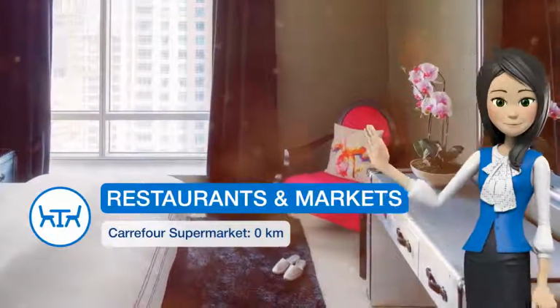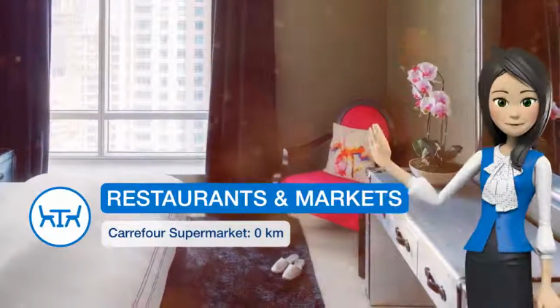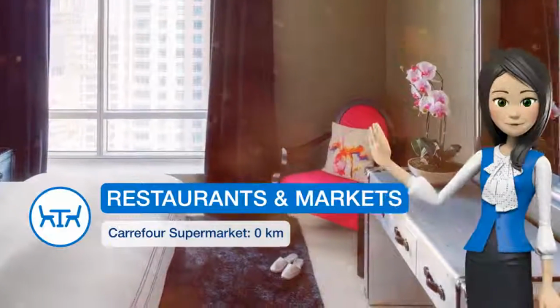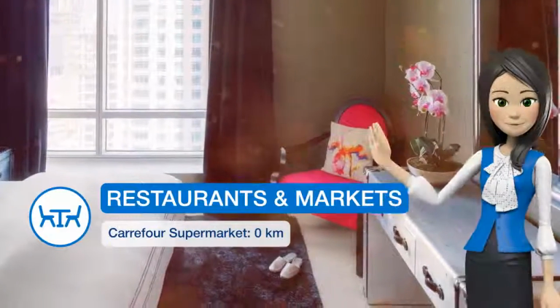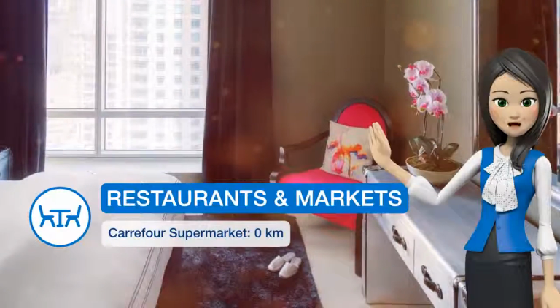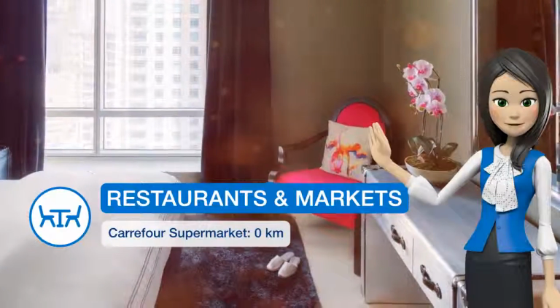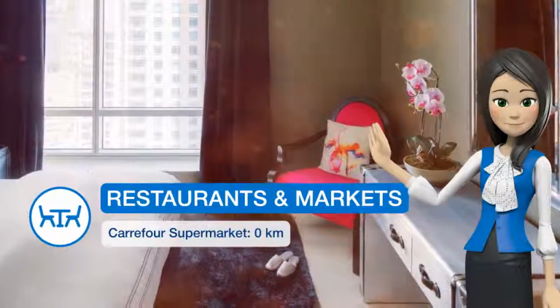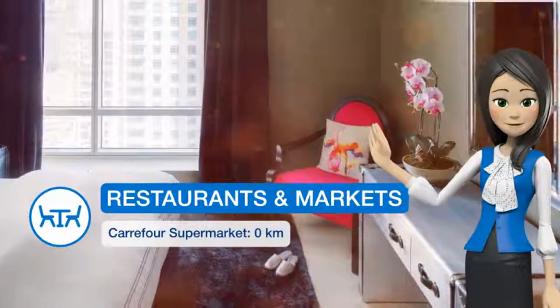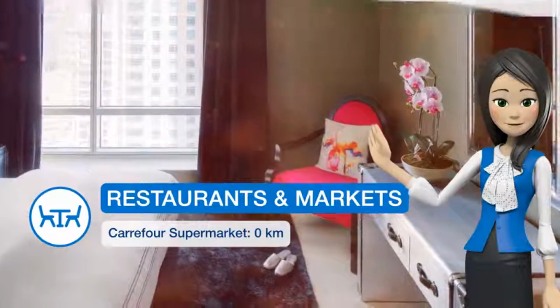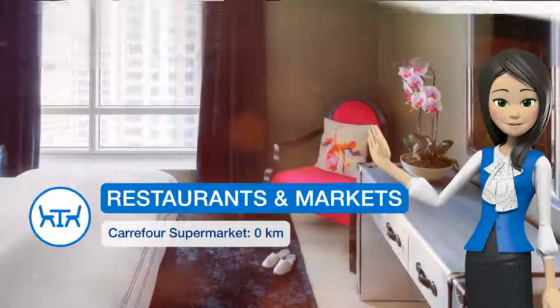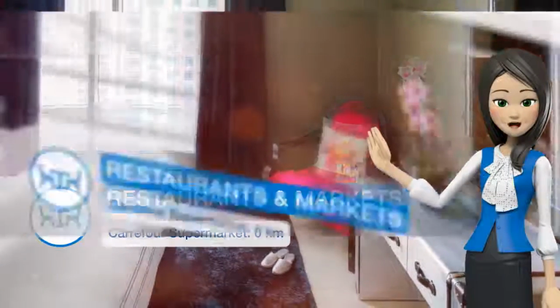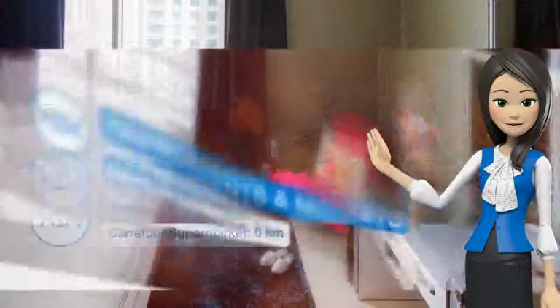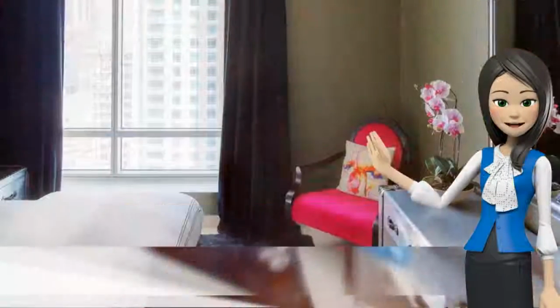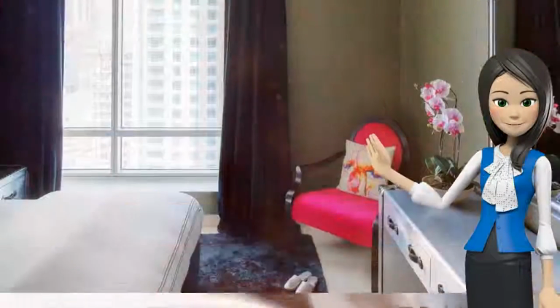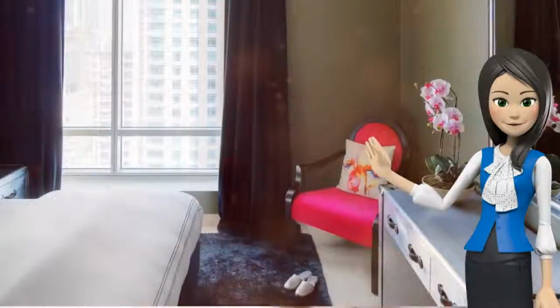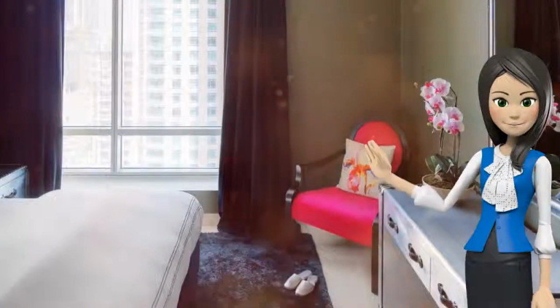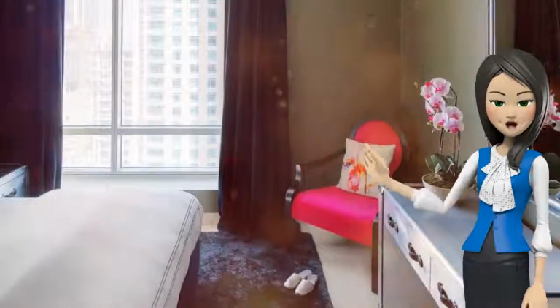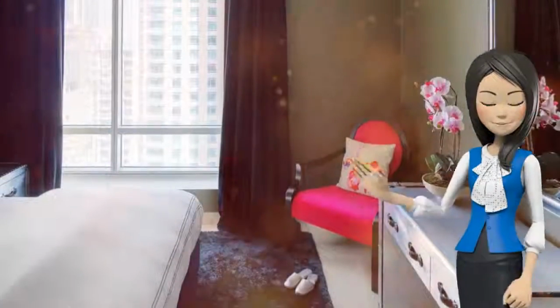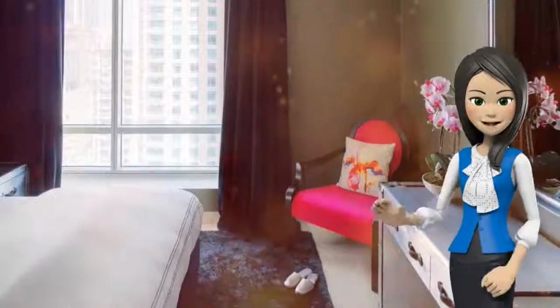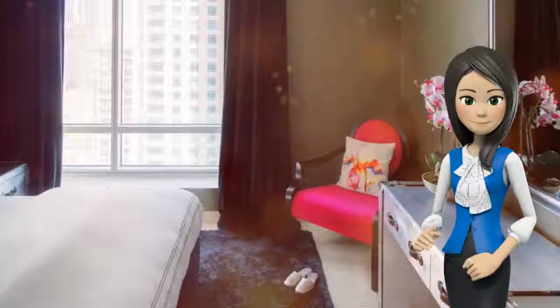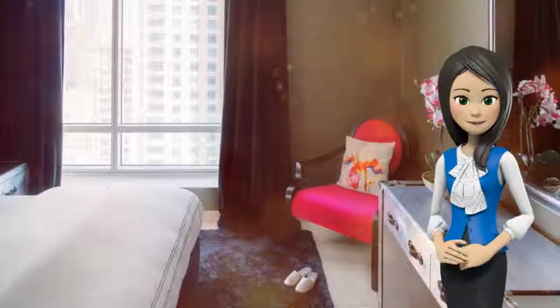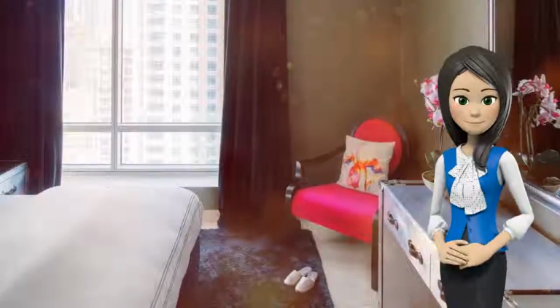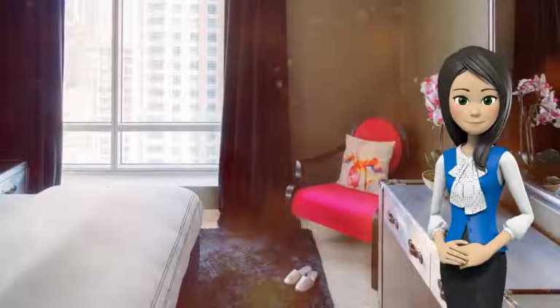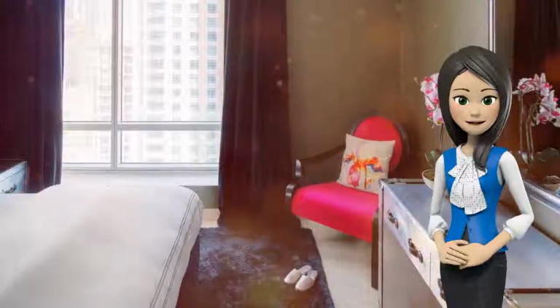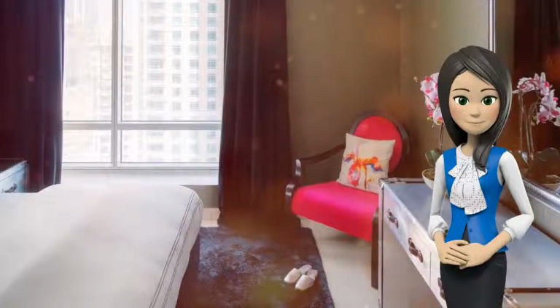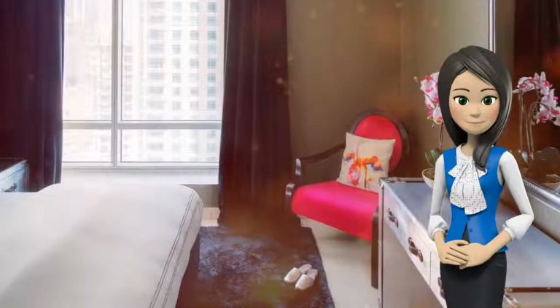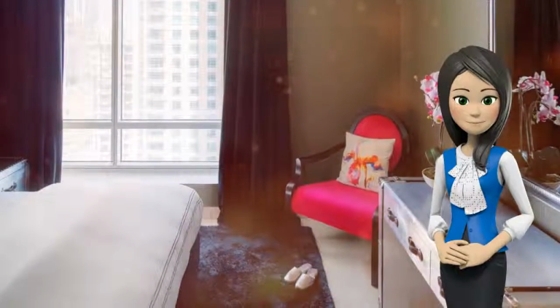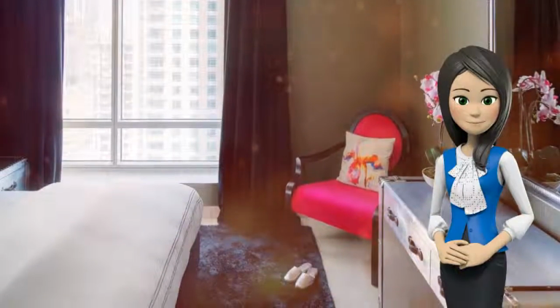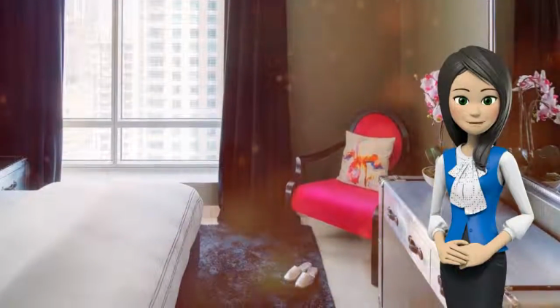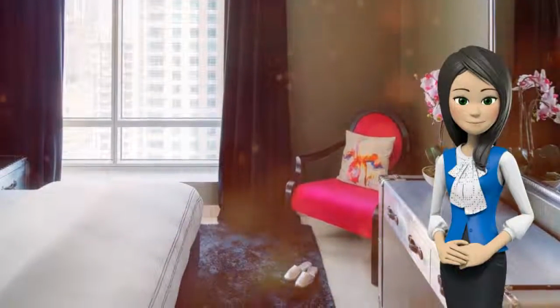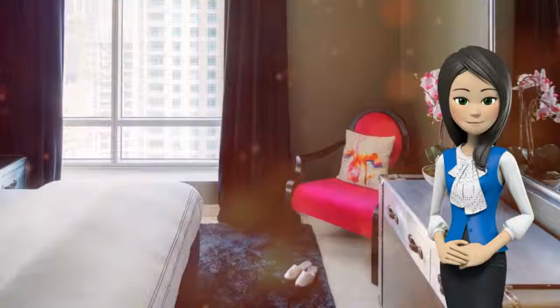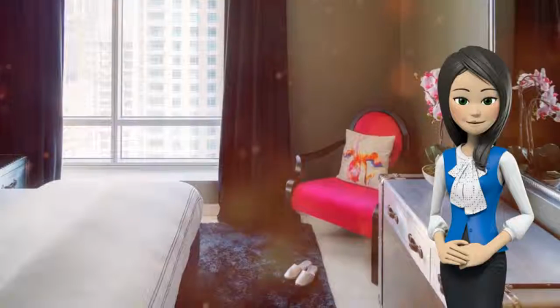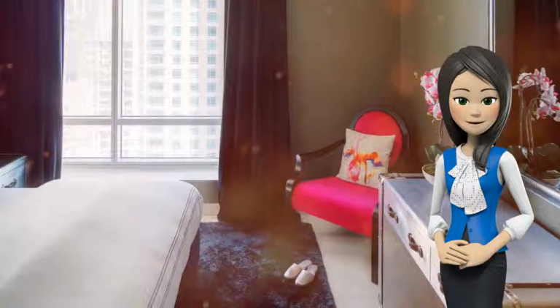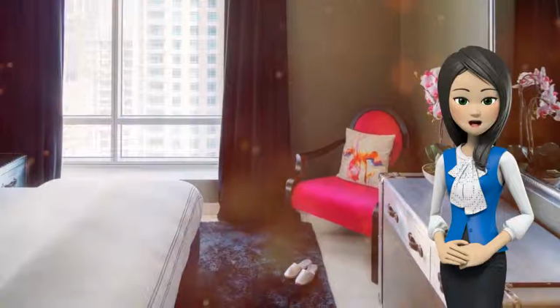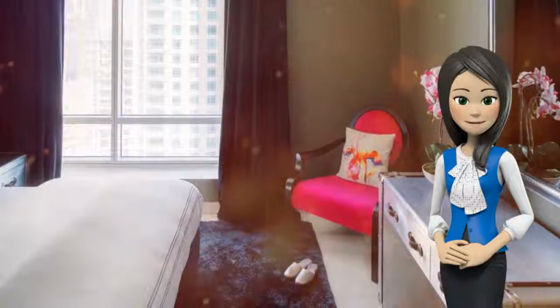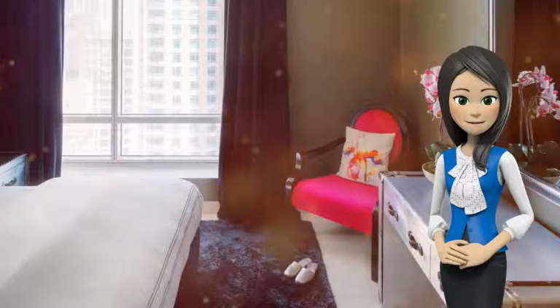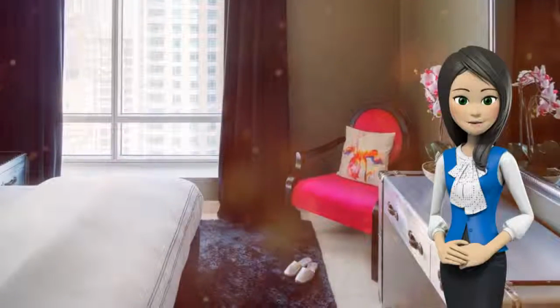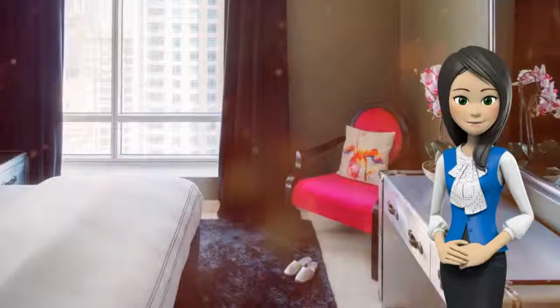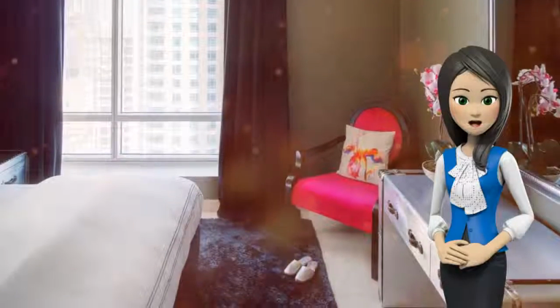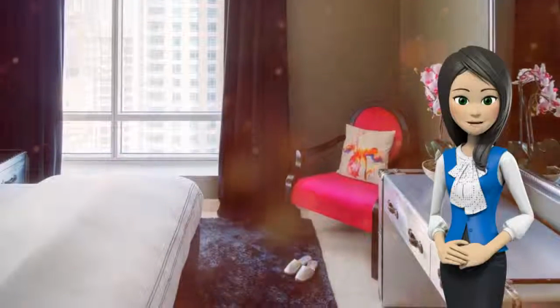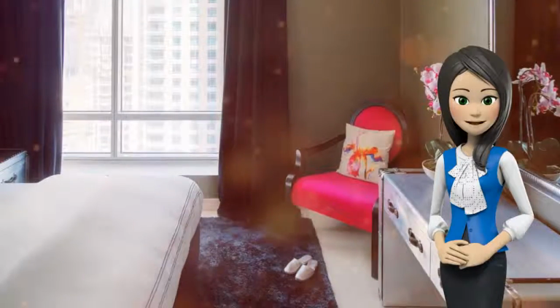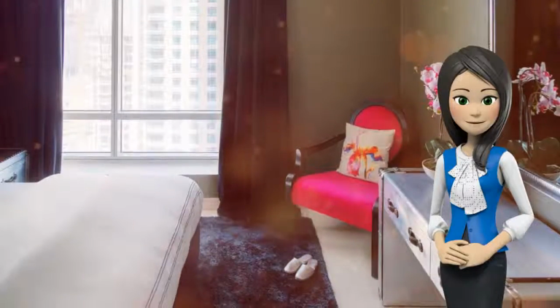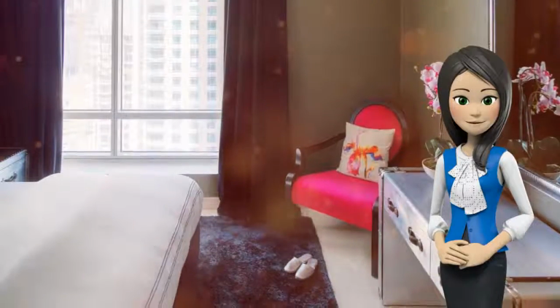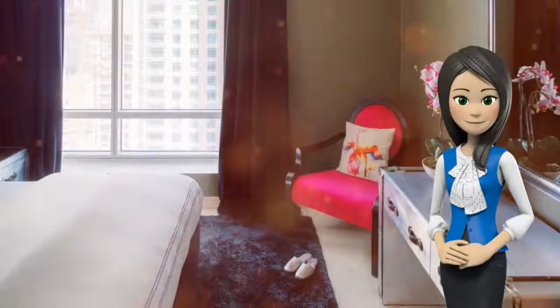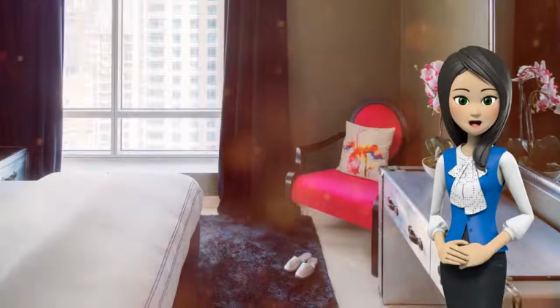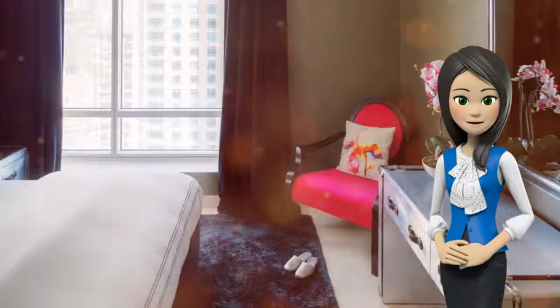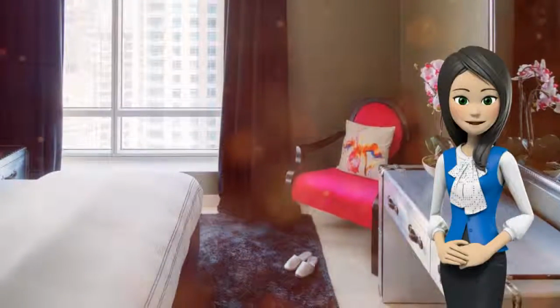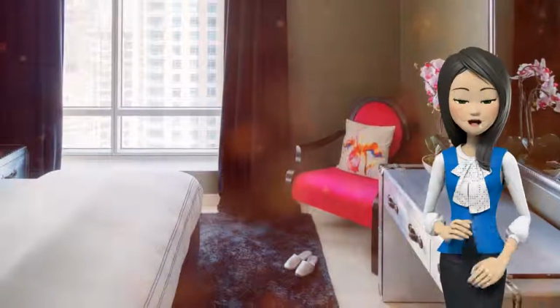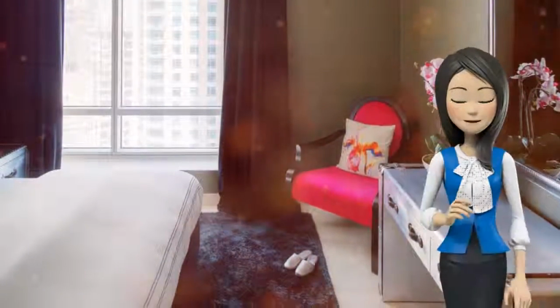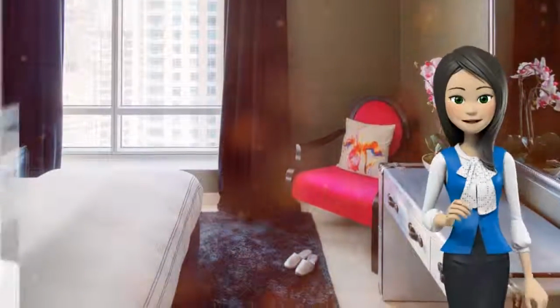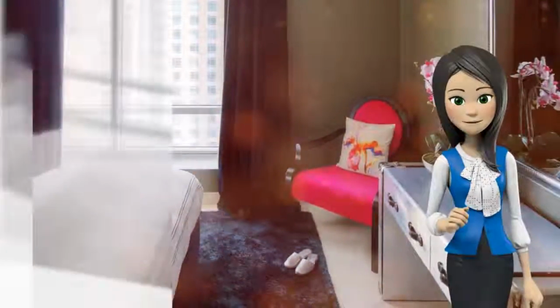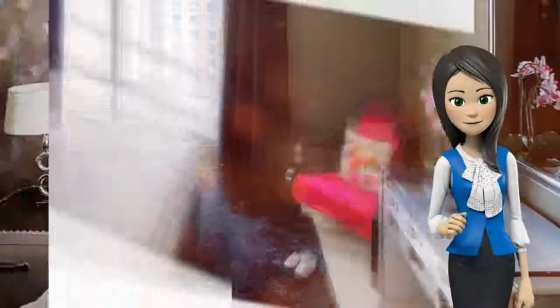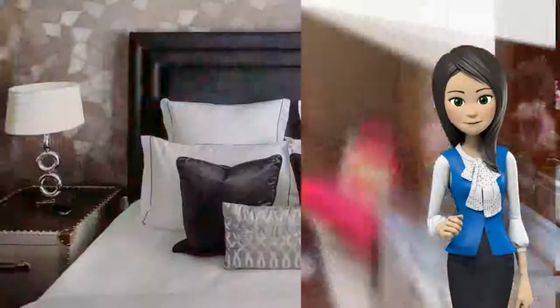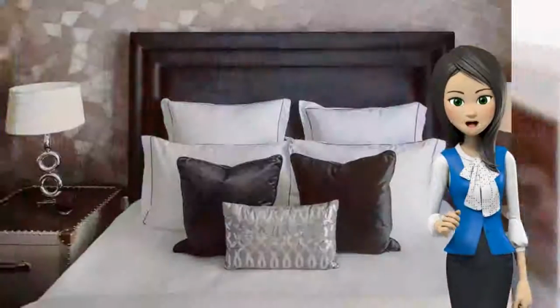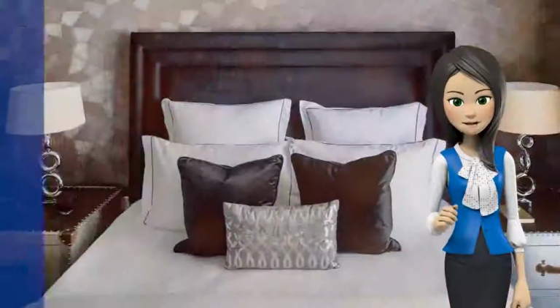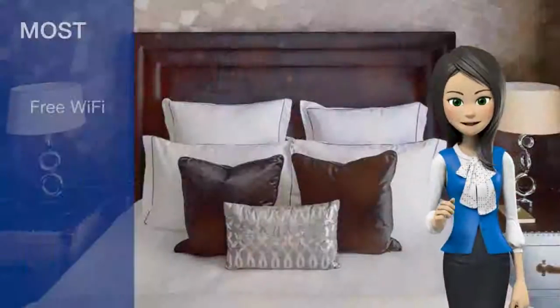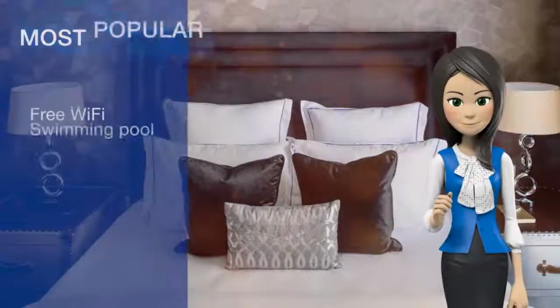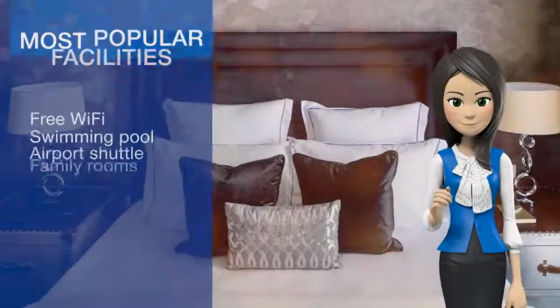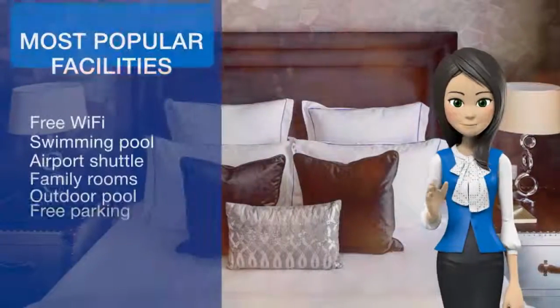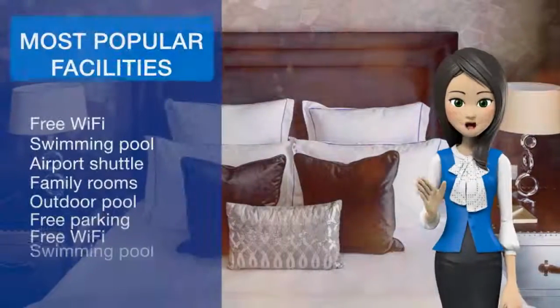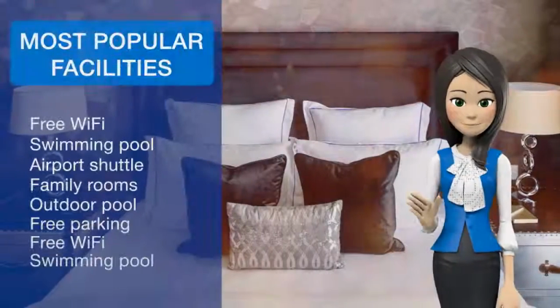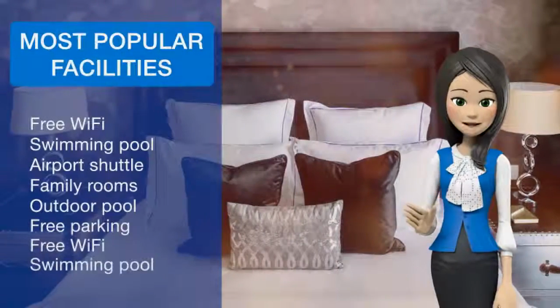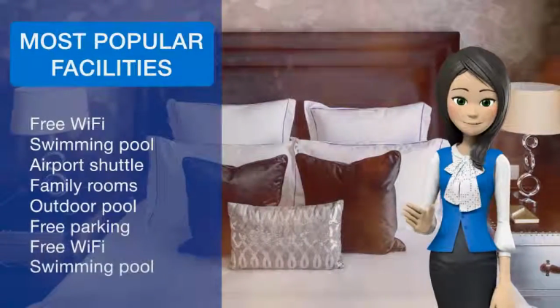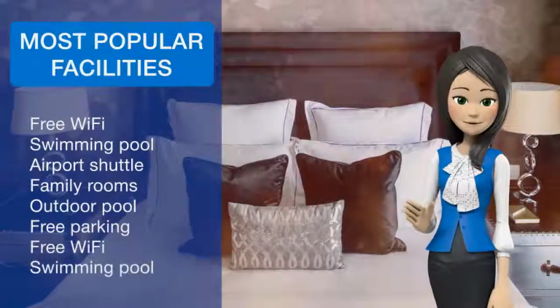Guests at the apartment can enjoy a continental breakfast. A car rental service is available at Dream in Dubai Apartments, Burj Views.